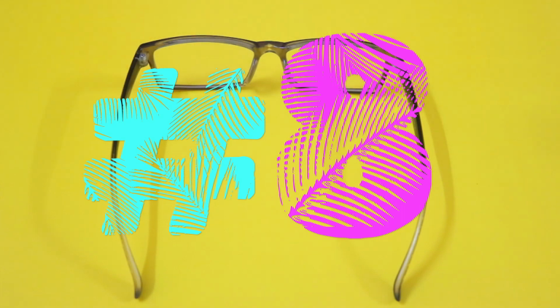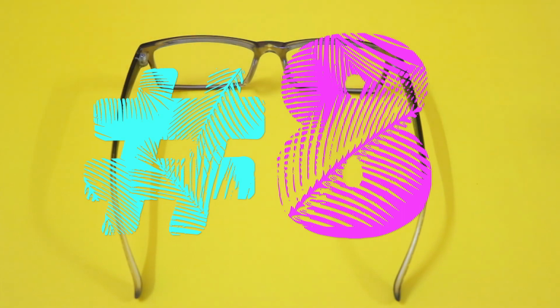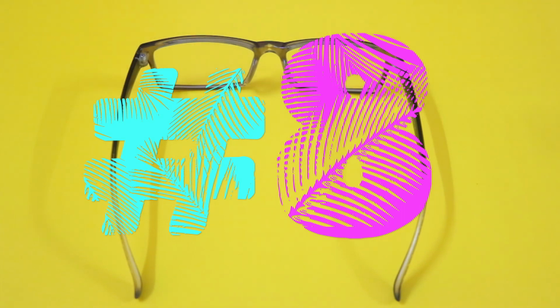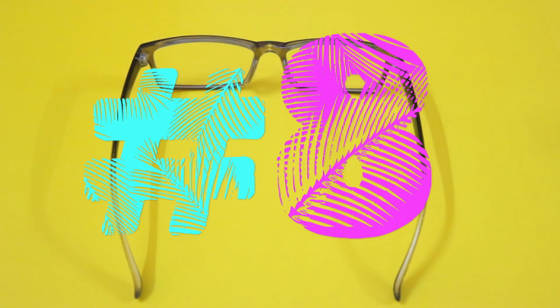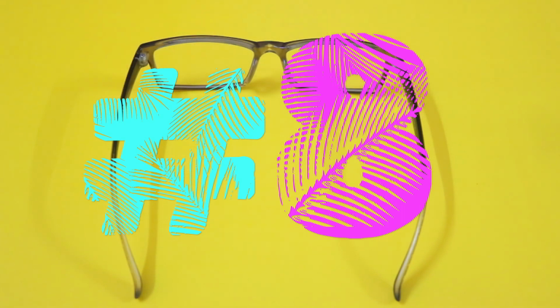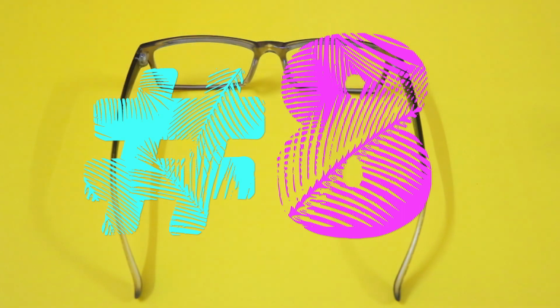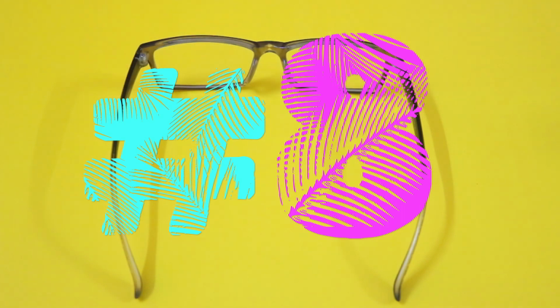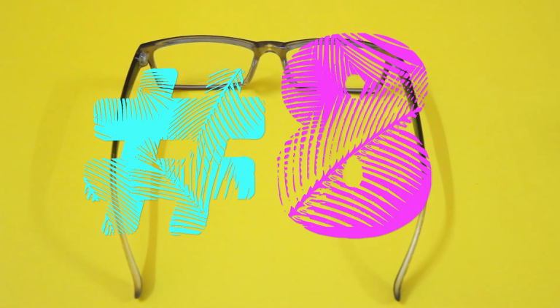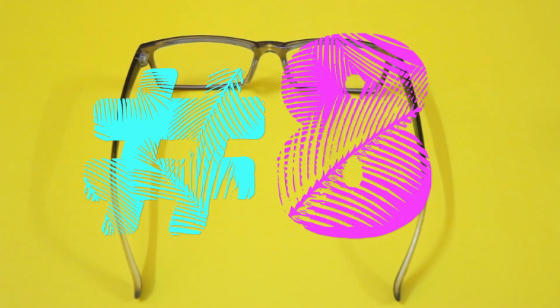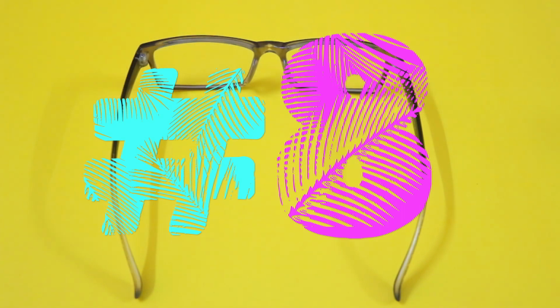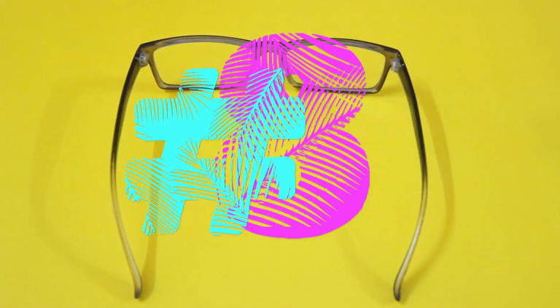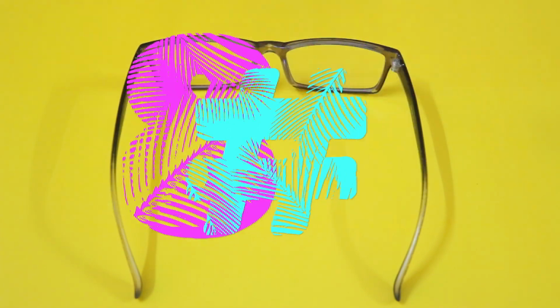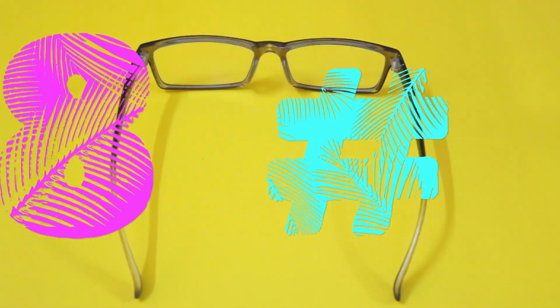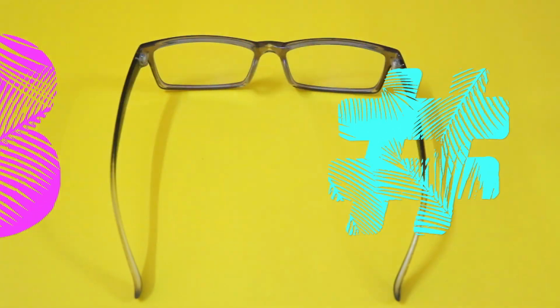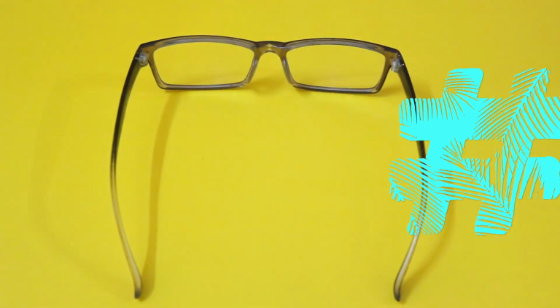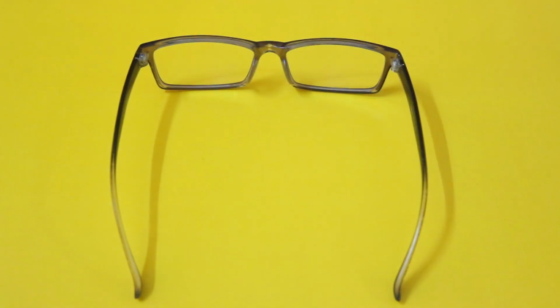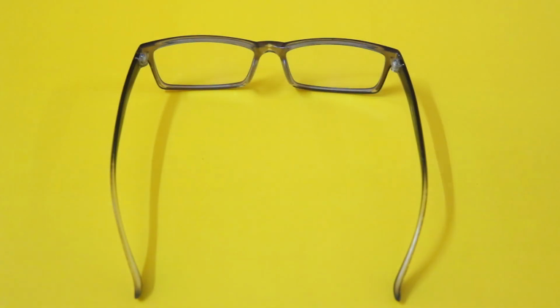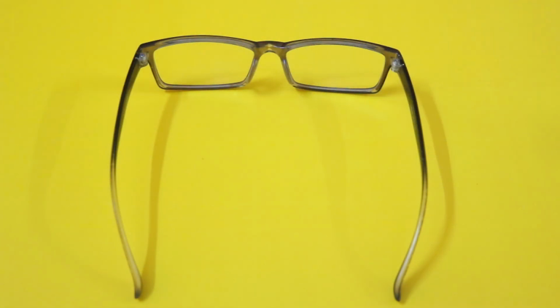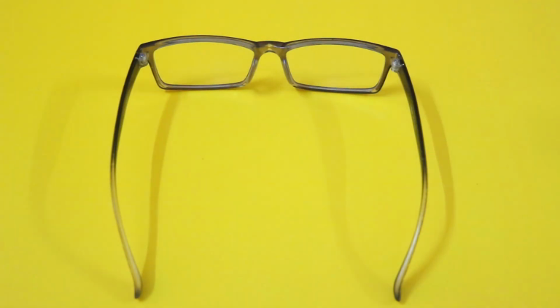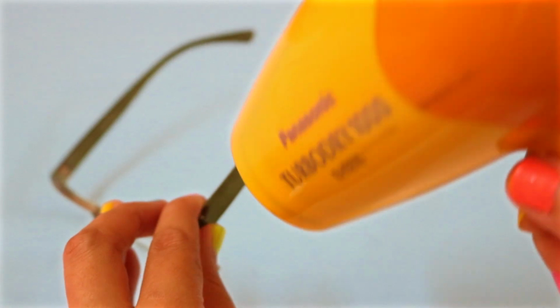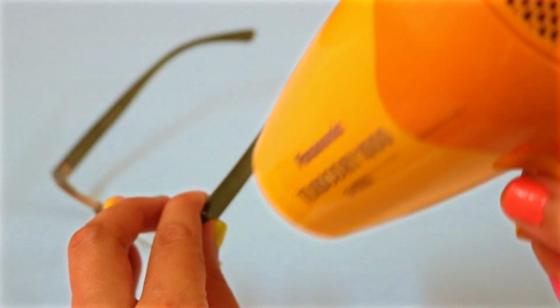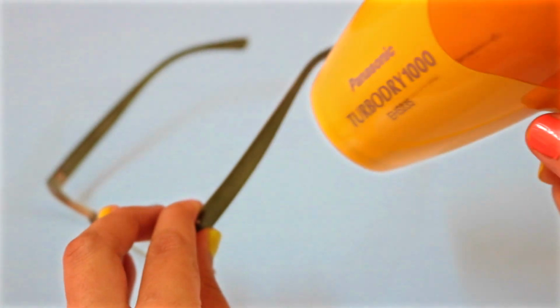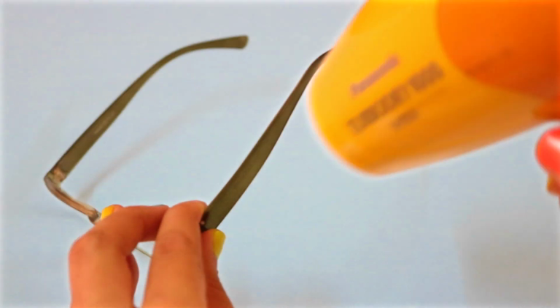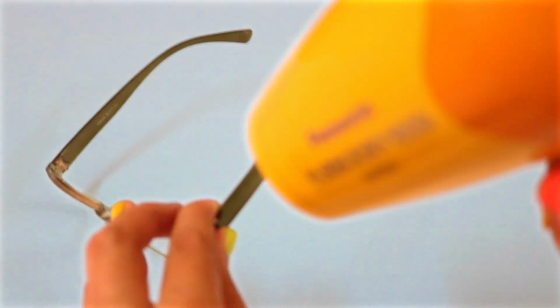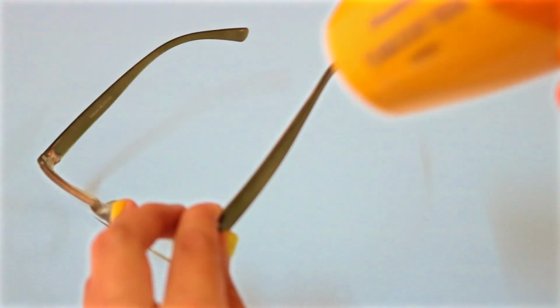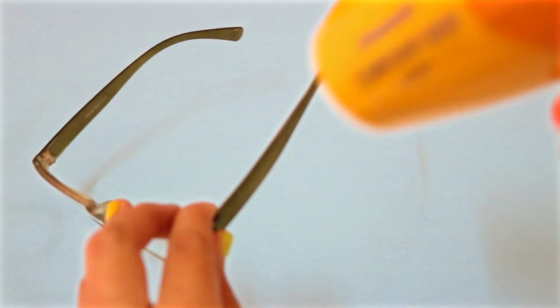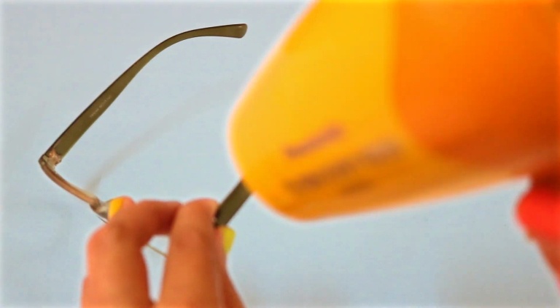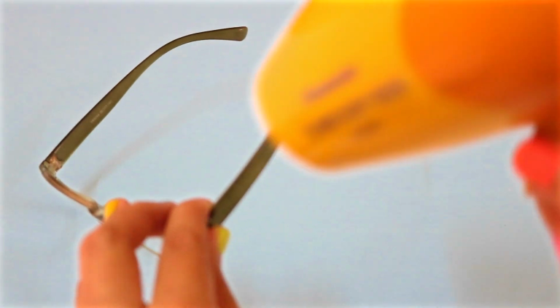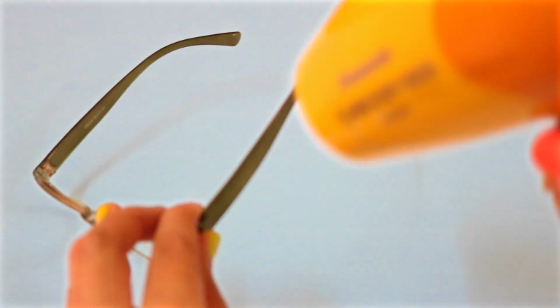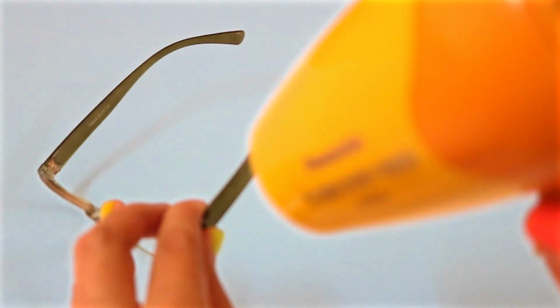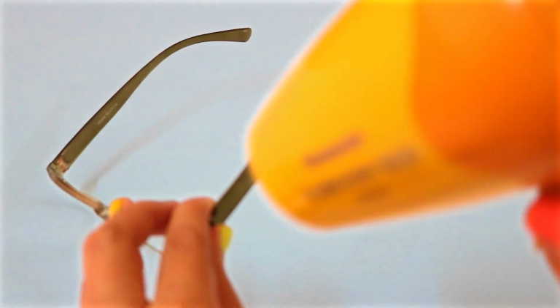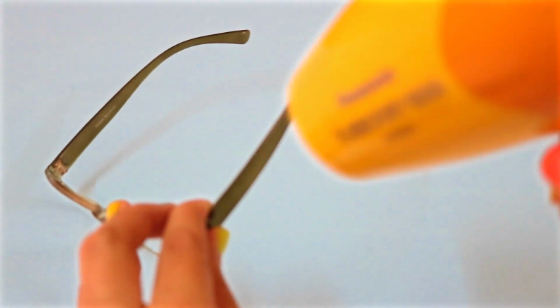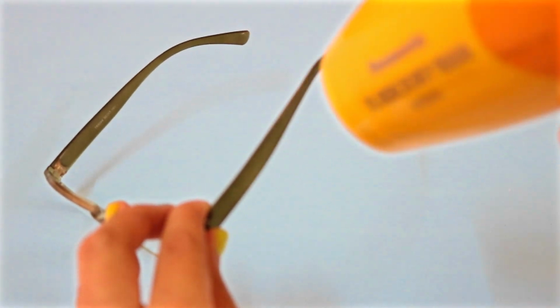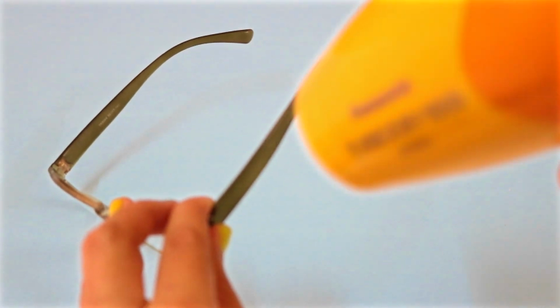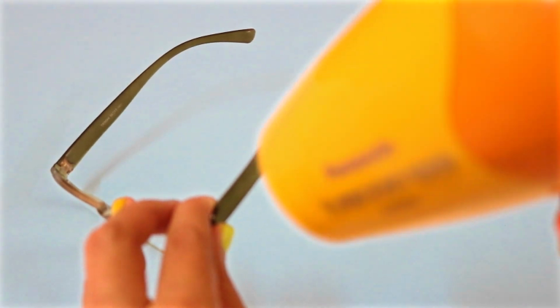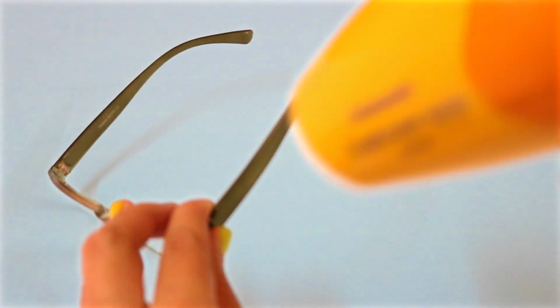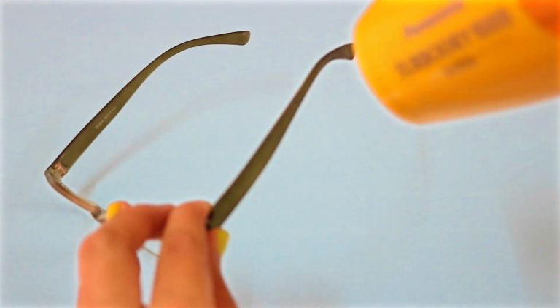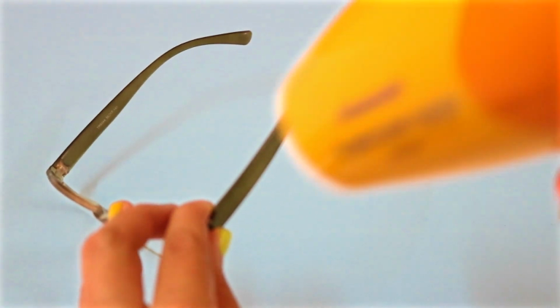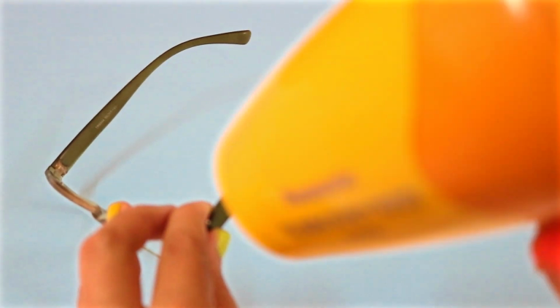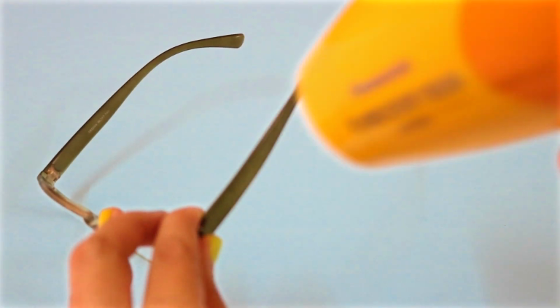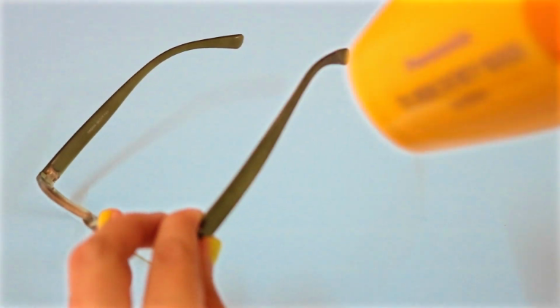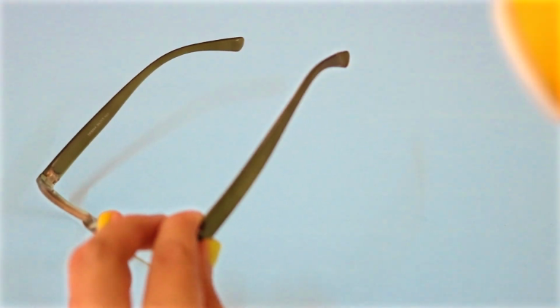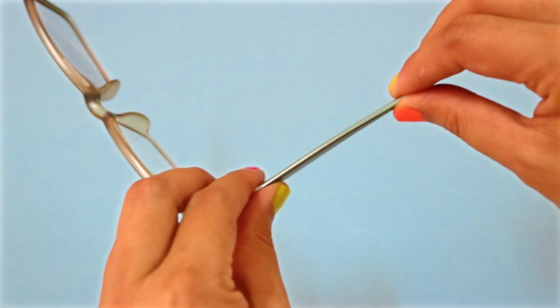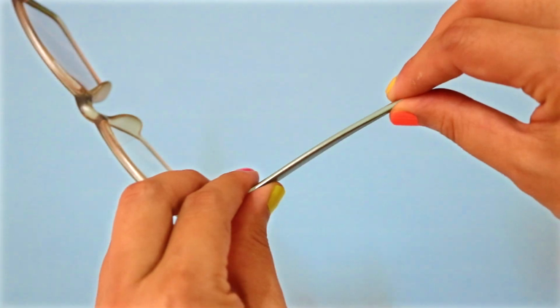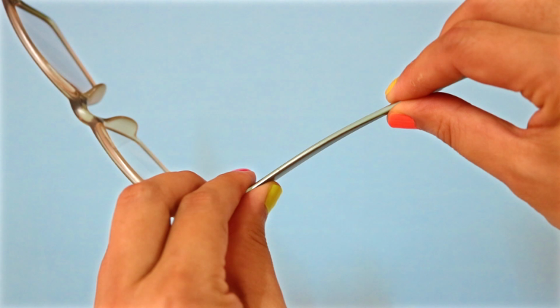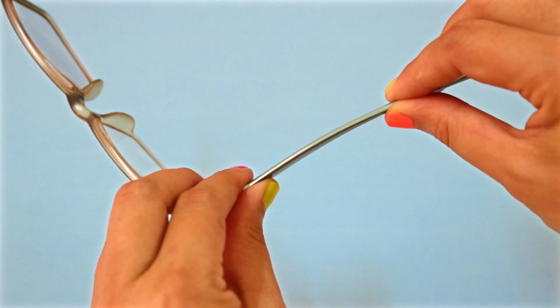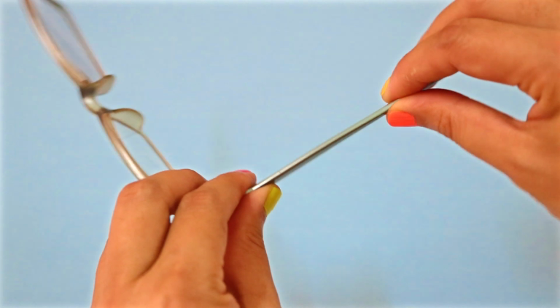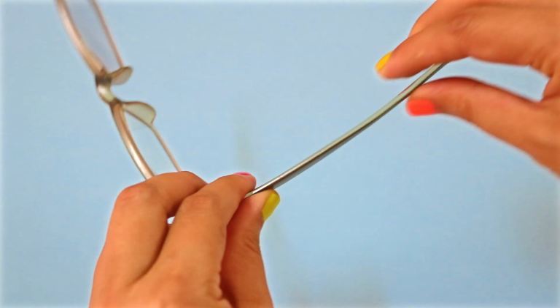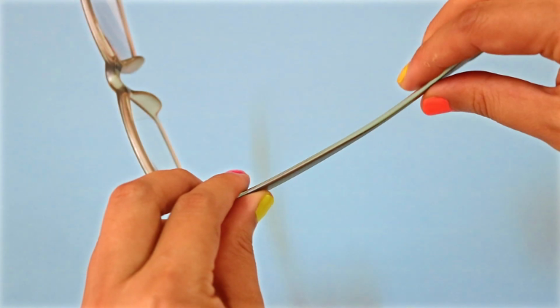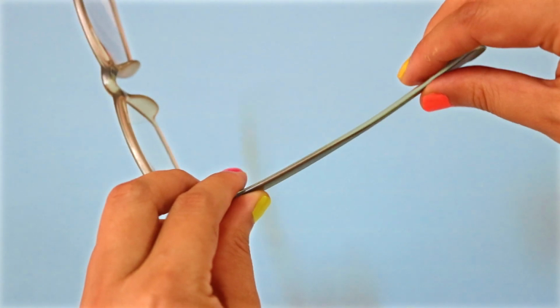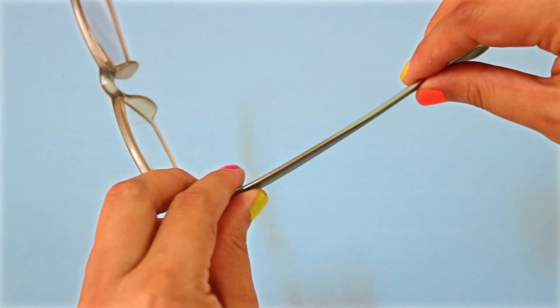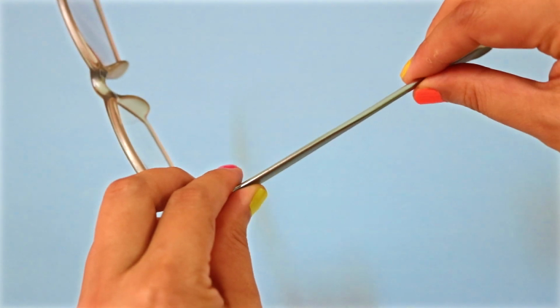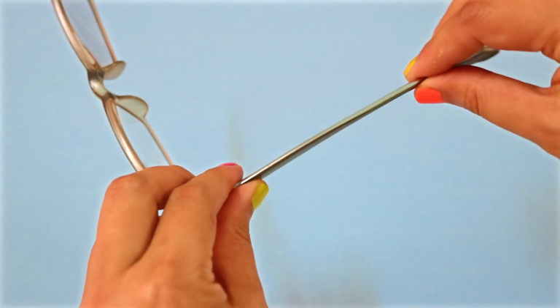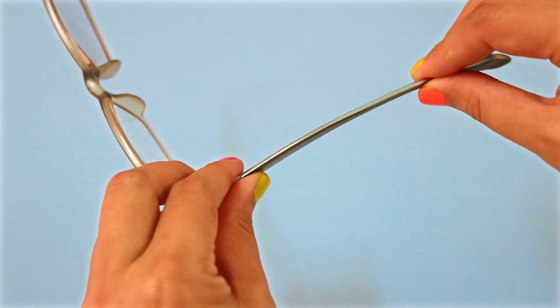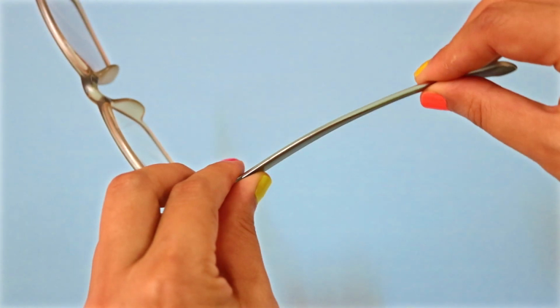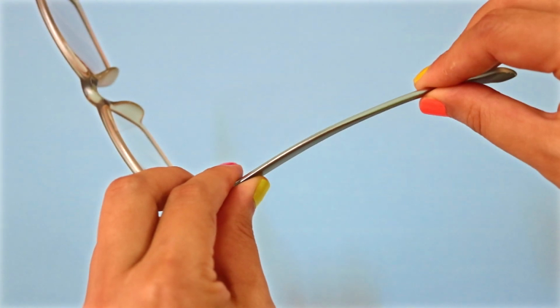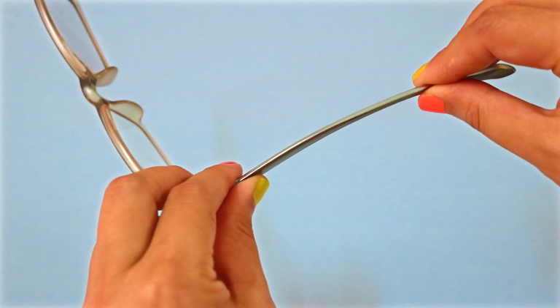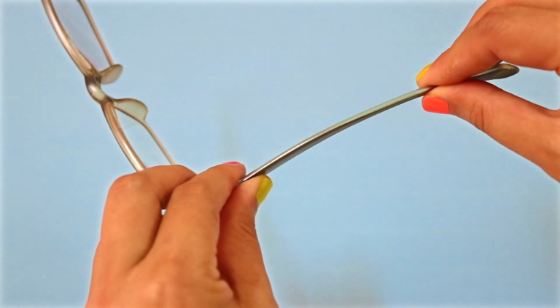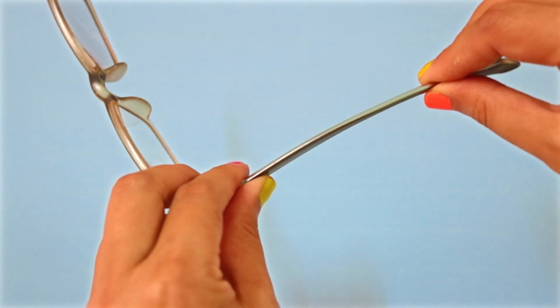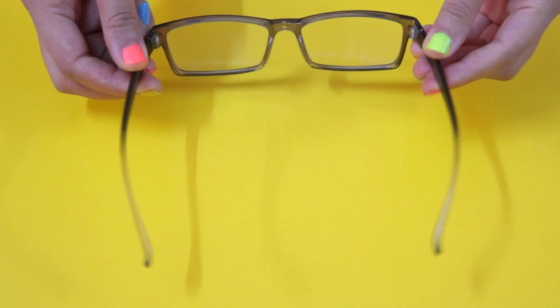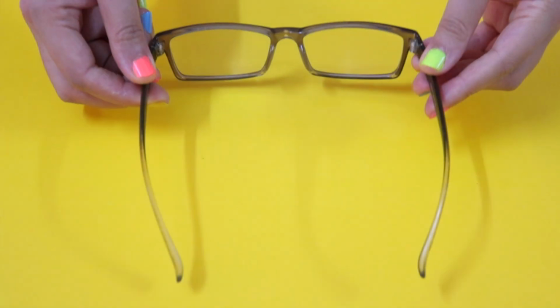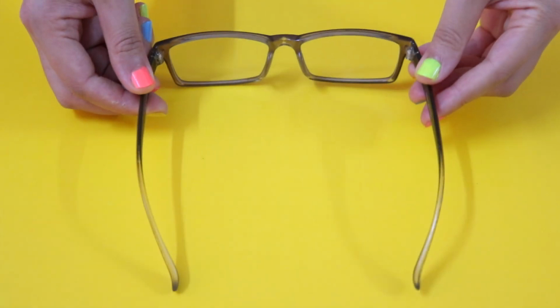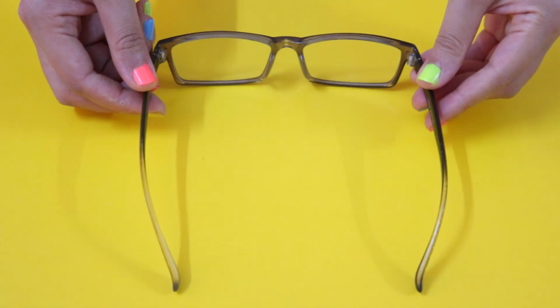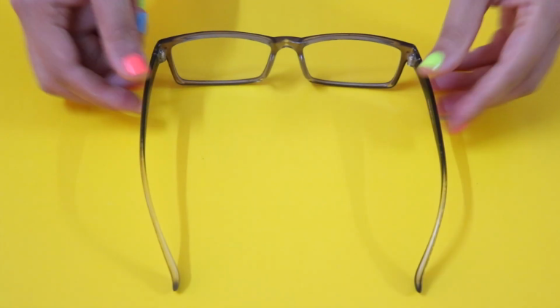Custom fit your plastic frame glasses by heating up the ends with a hairdryer. Then reshape them to fit your face for a cleaner, more comfortable fit.